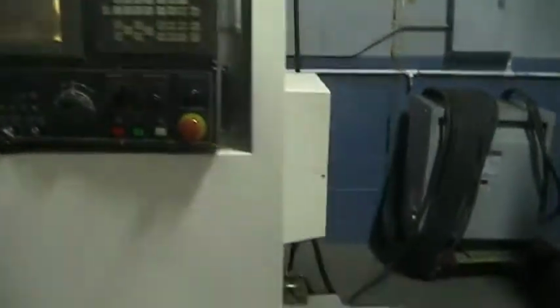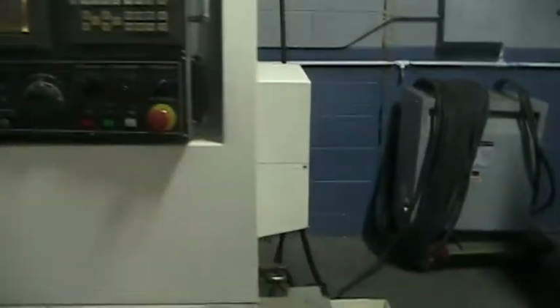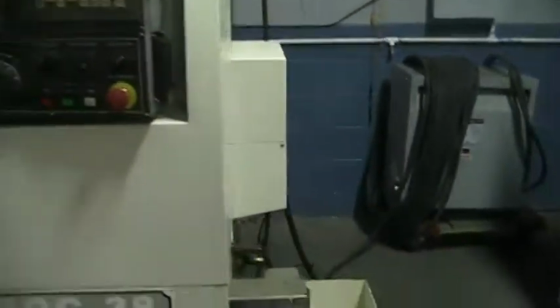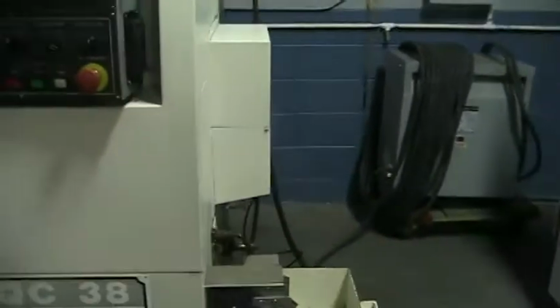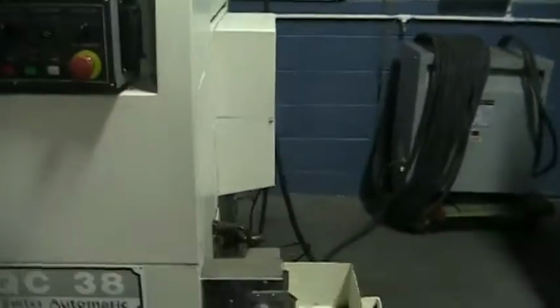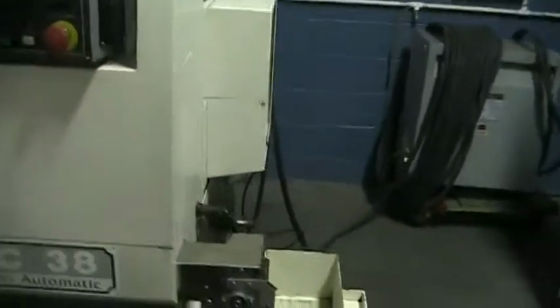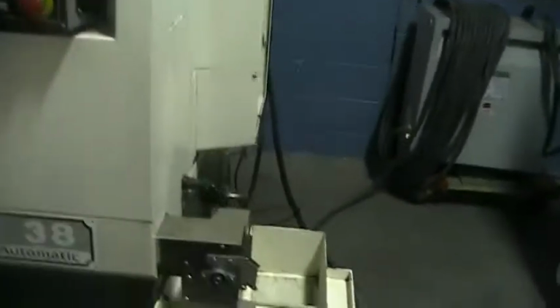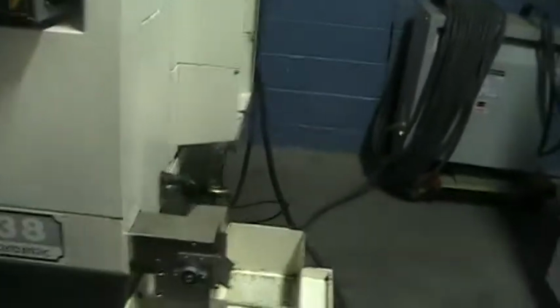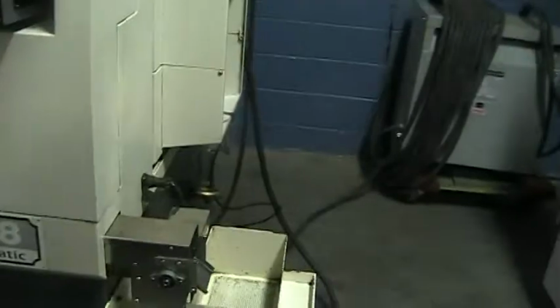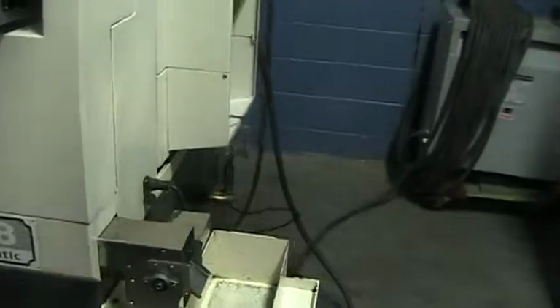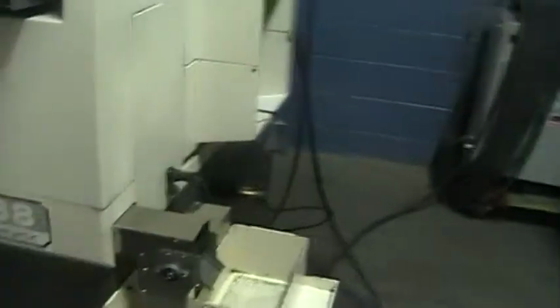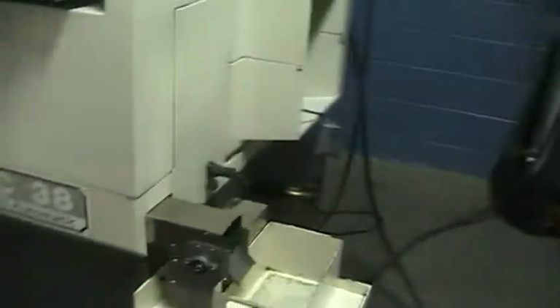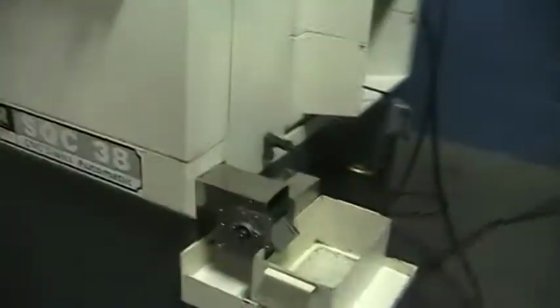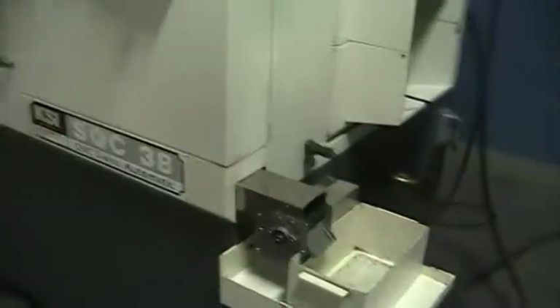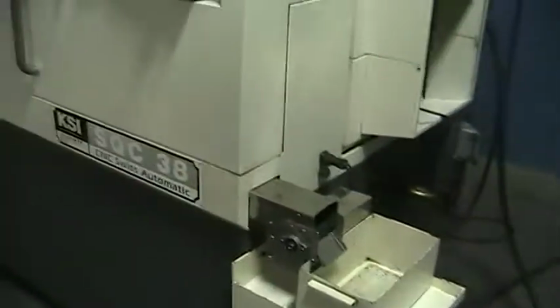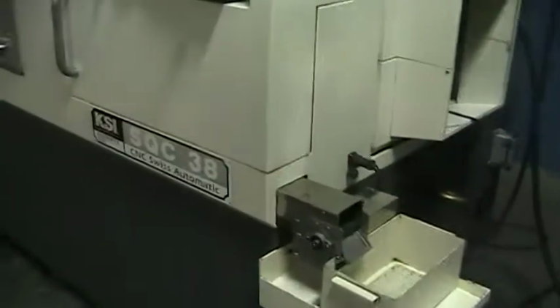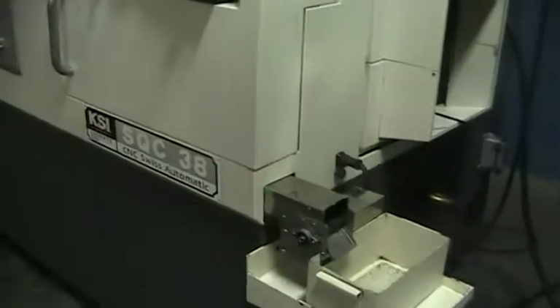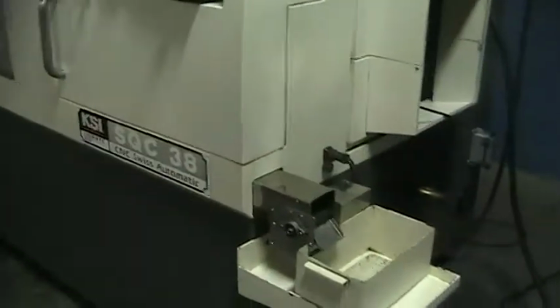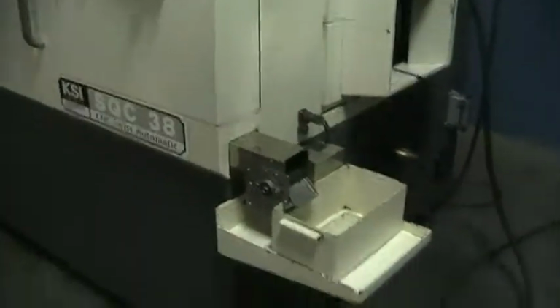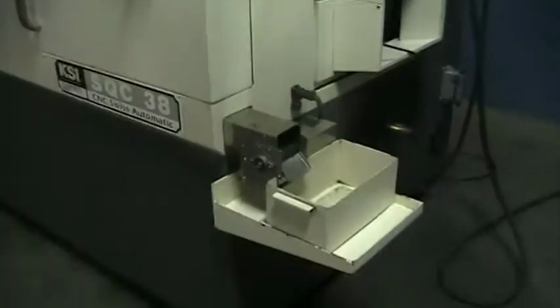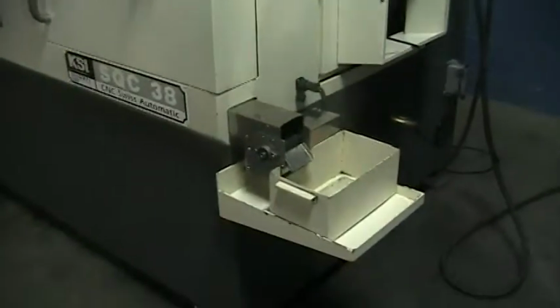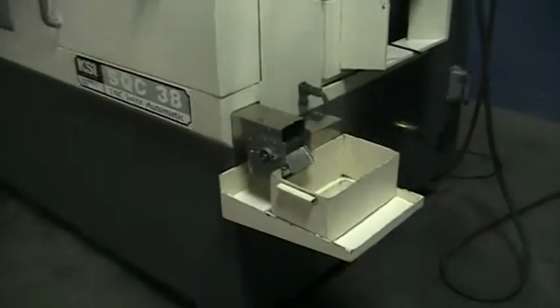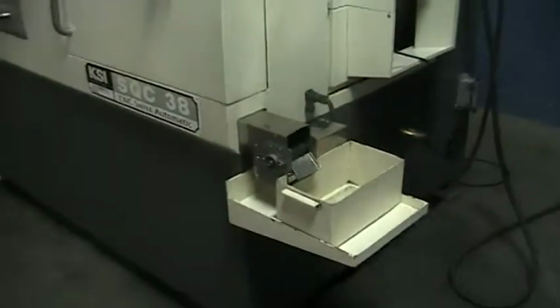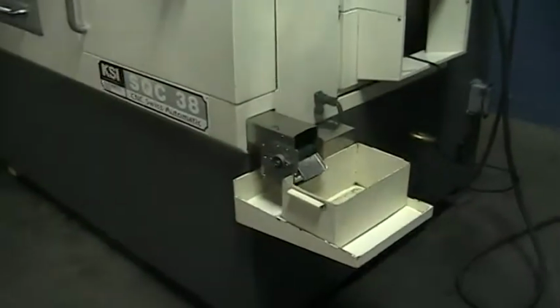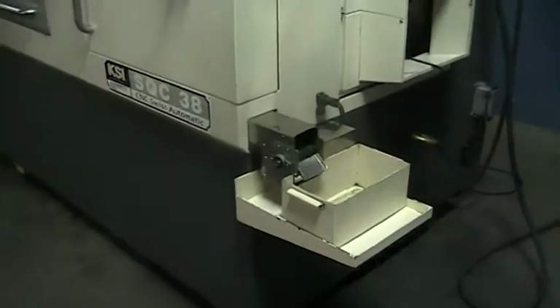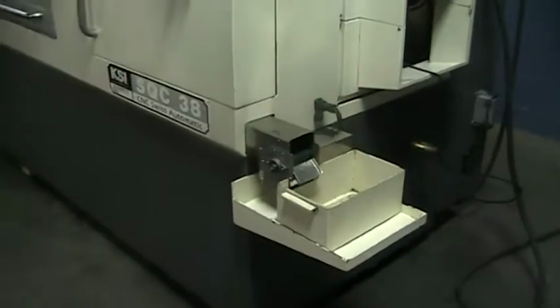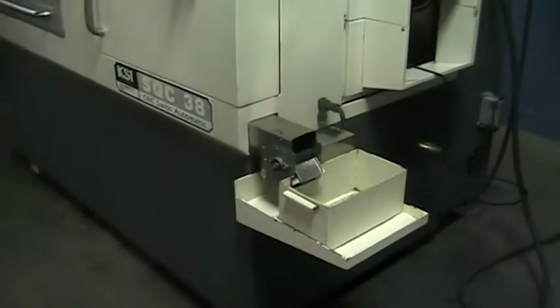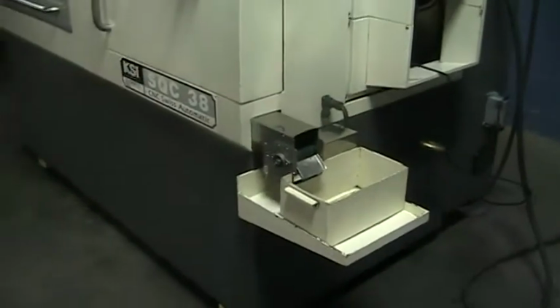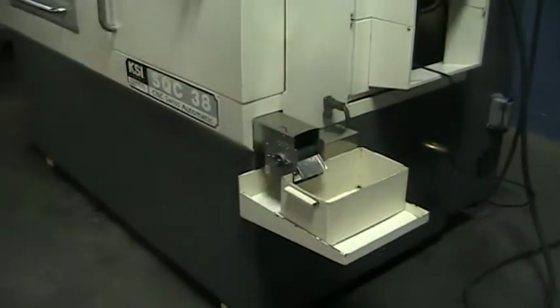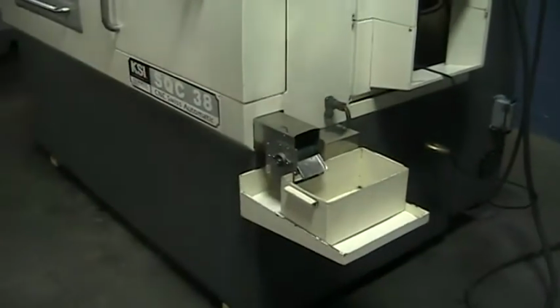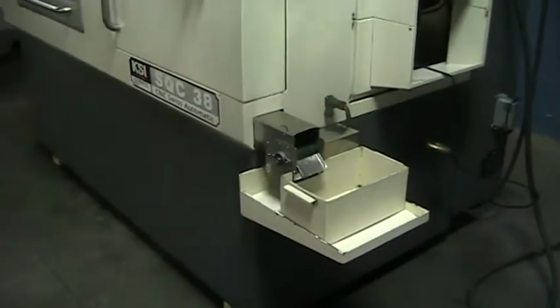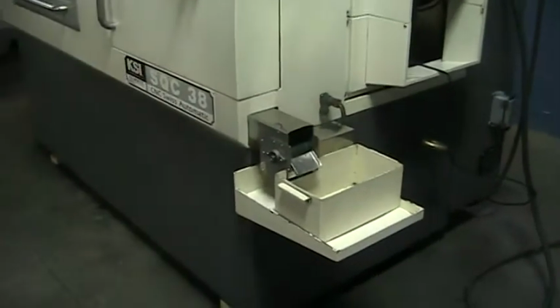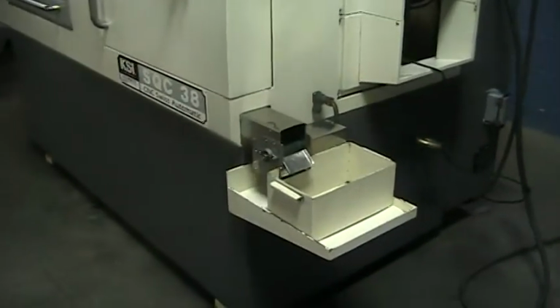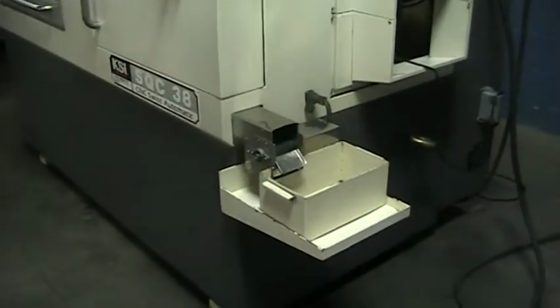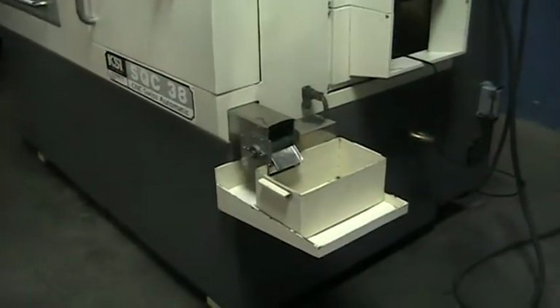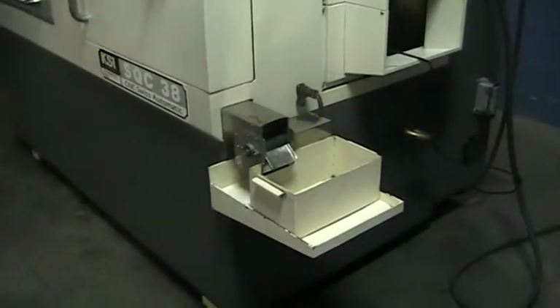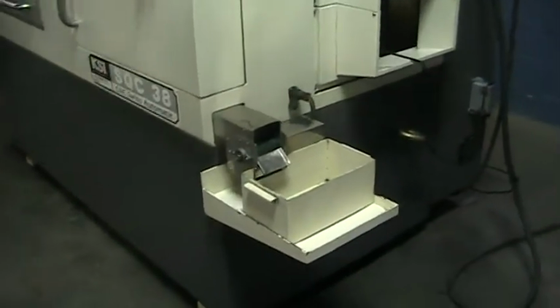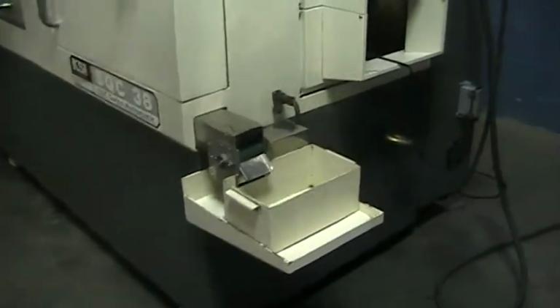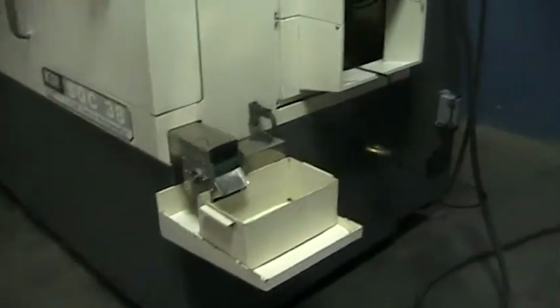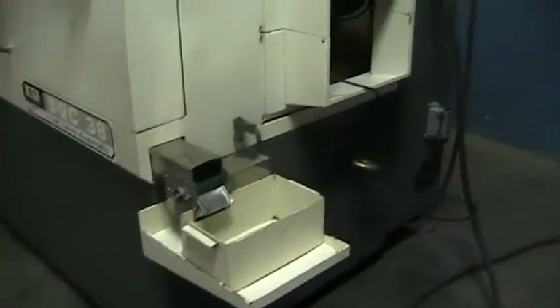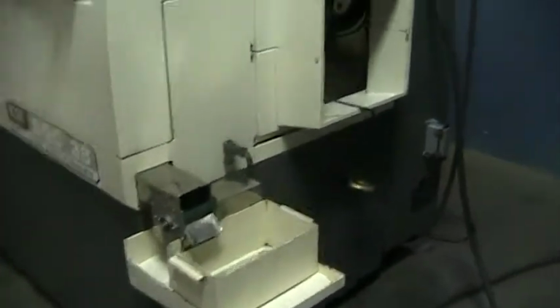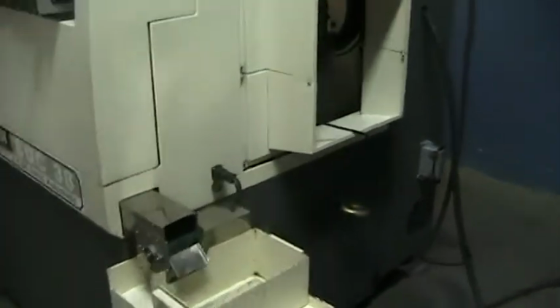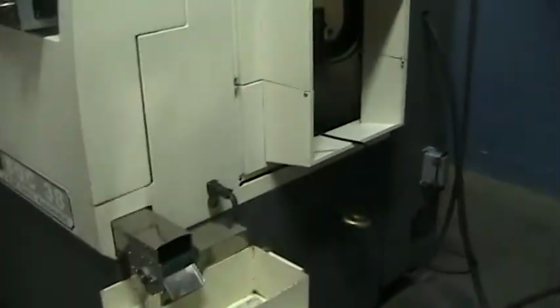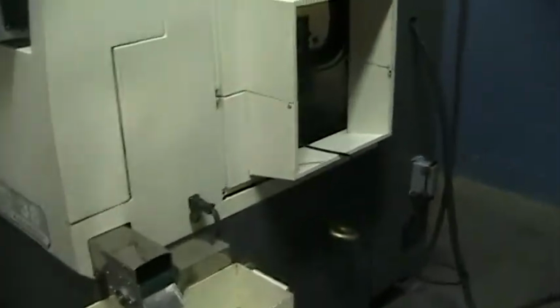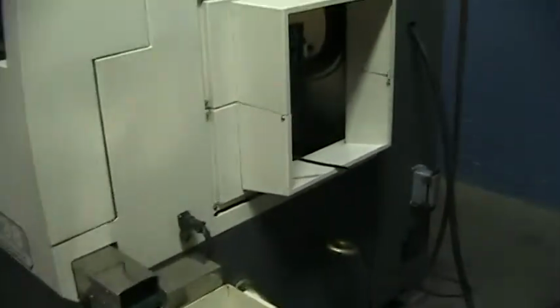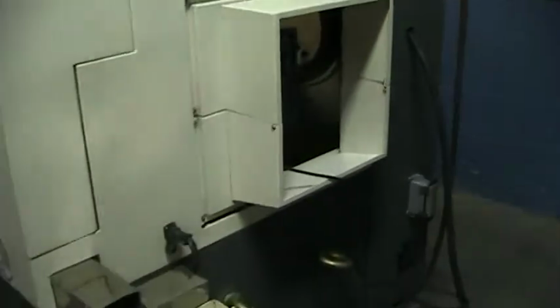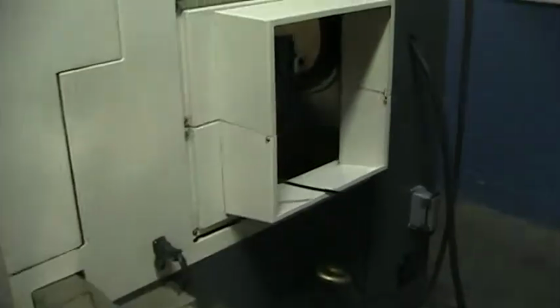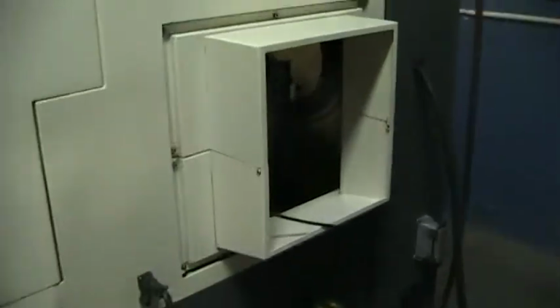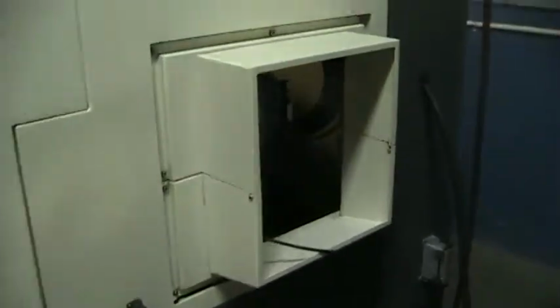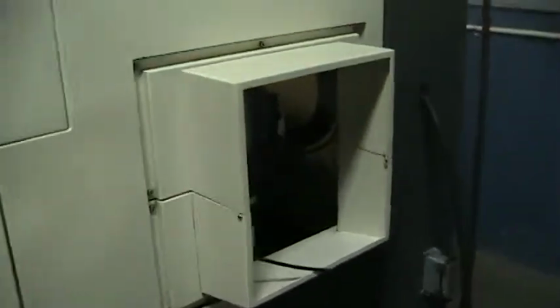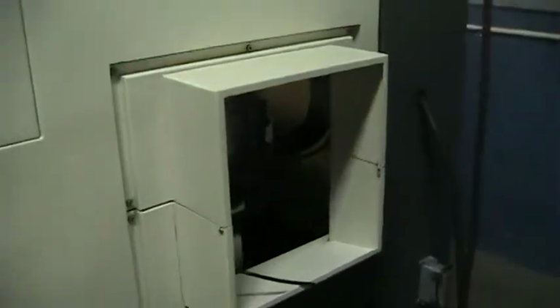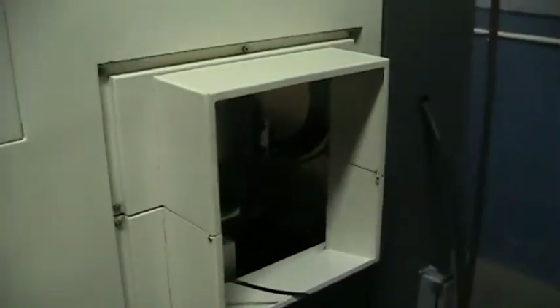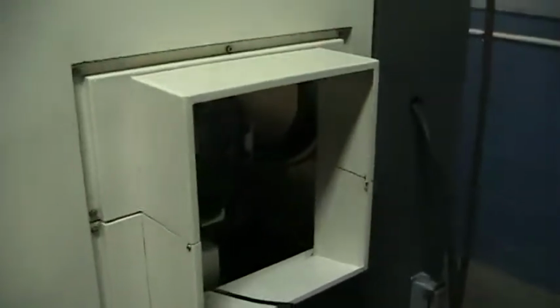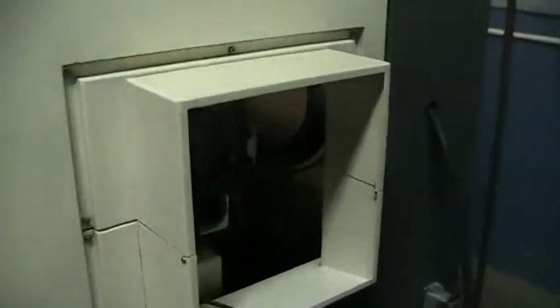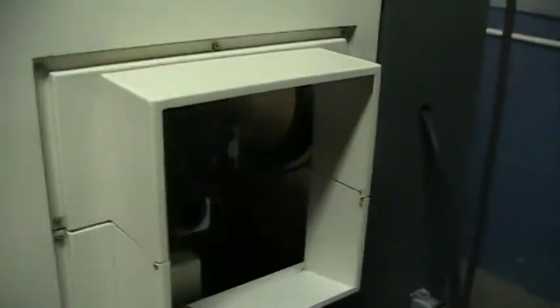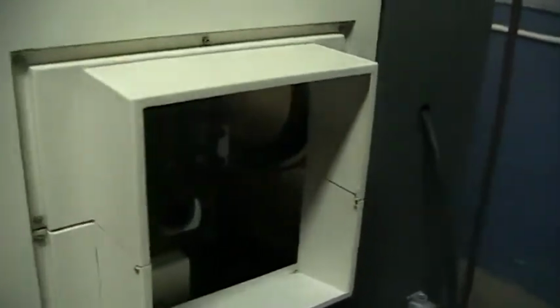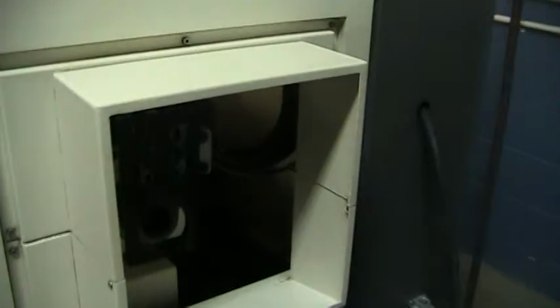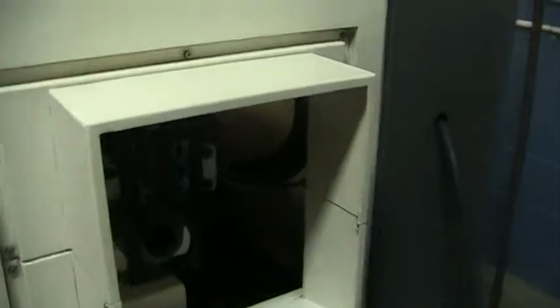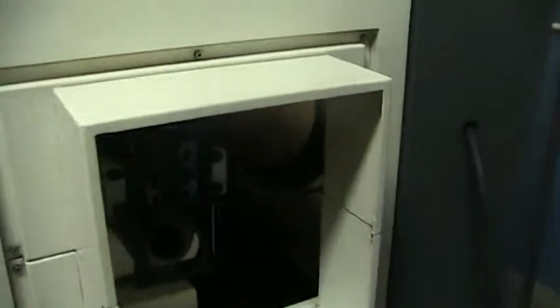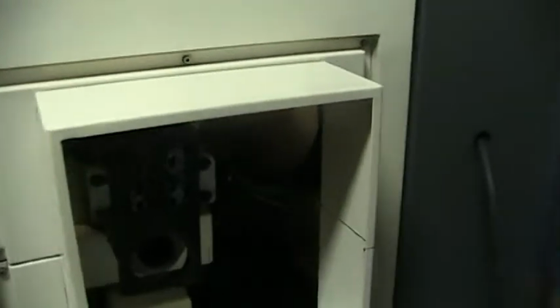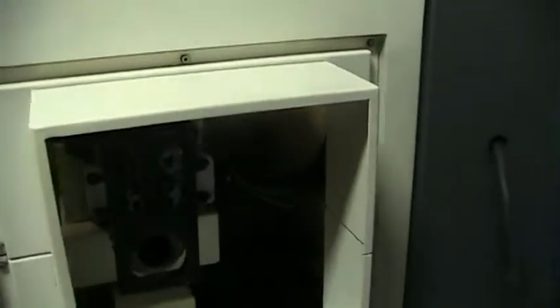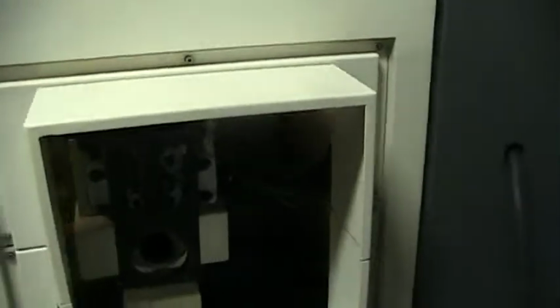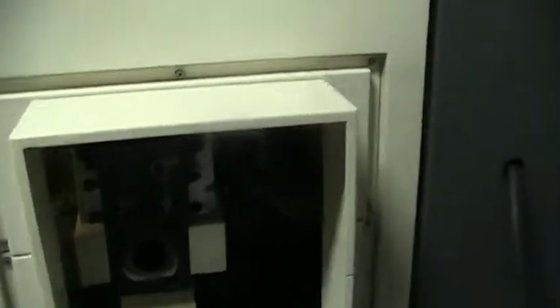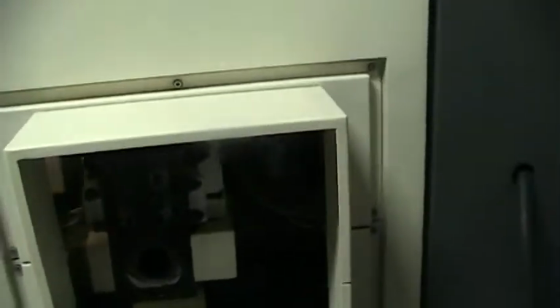We'll do a quick walk around. Parts conveyor. This machine is set up for an IAMCA magazine bar loader.